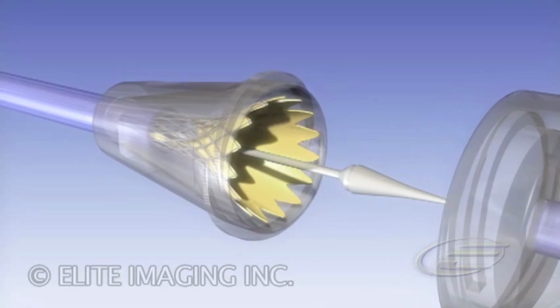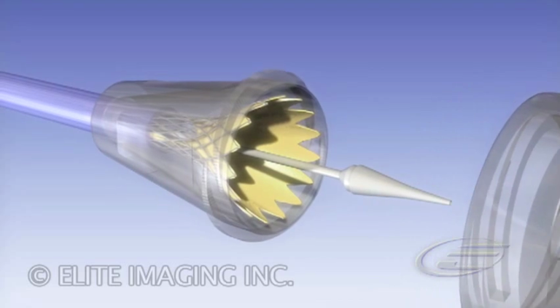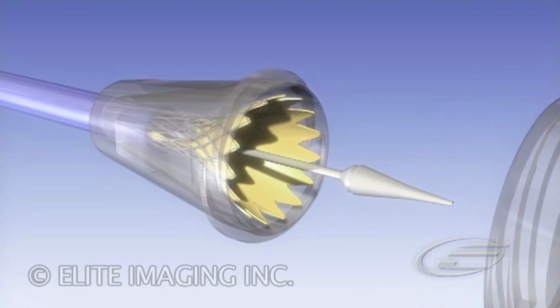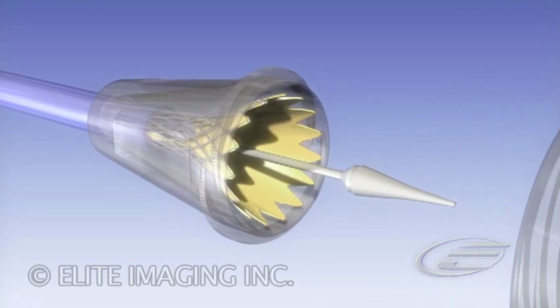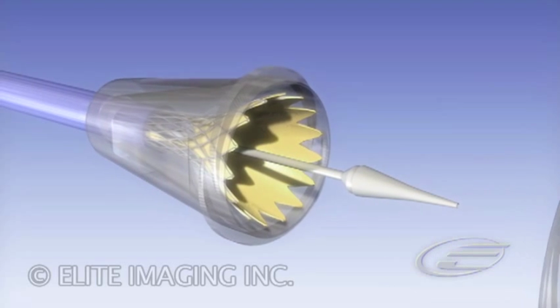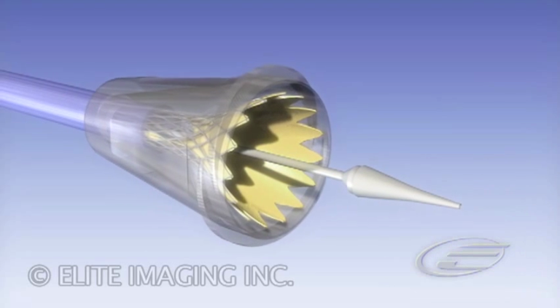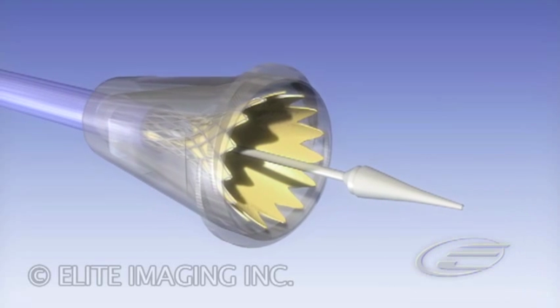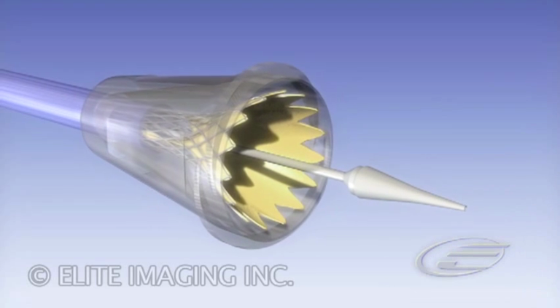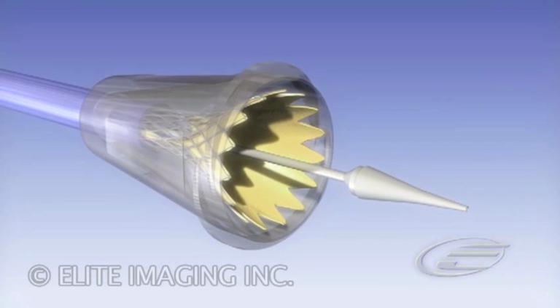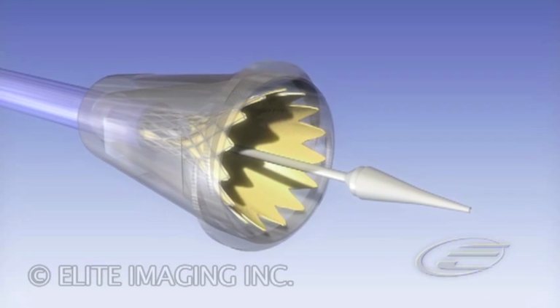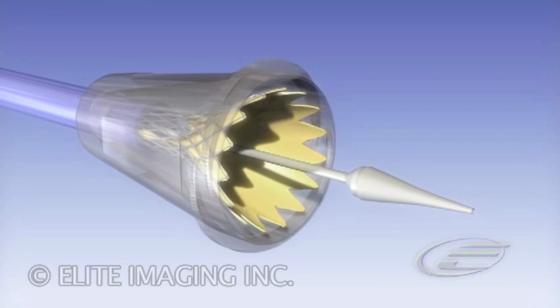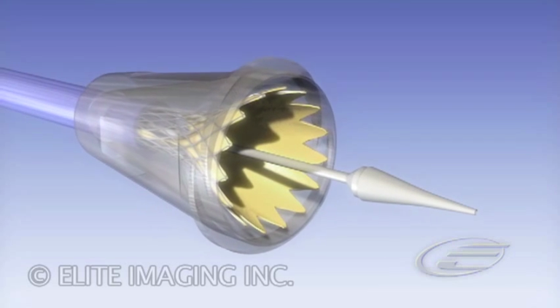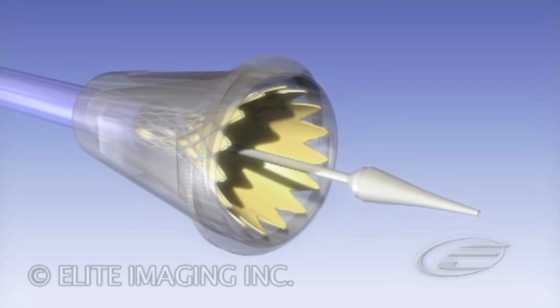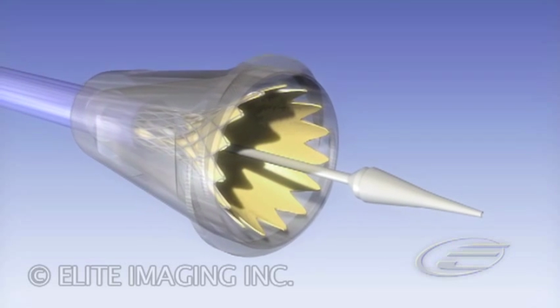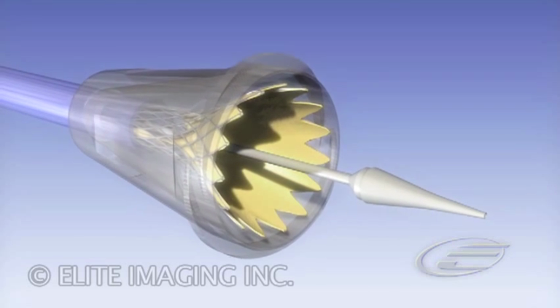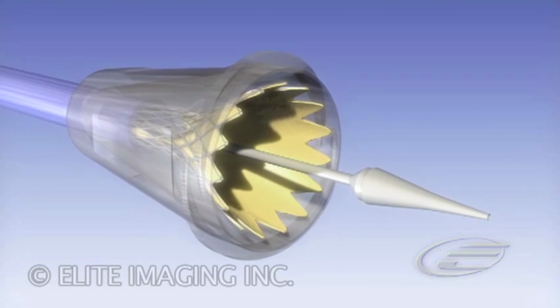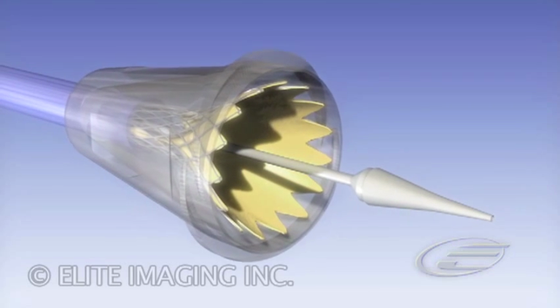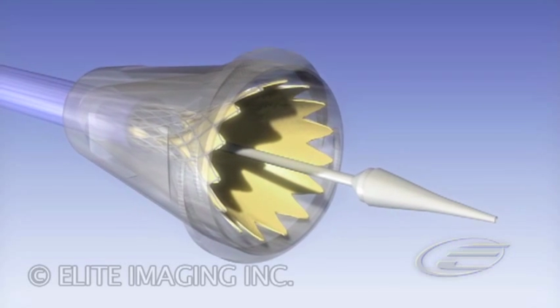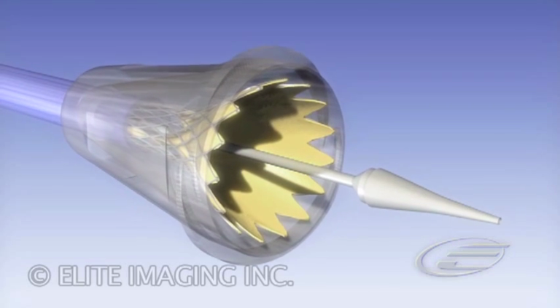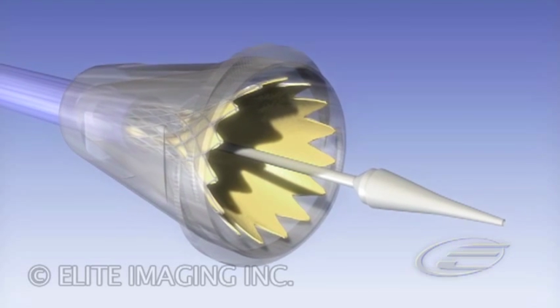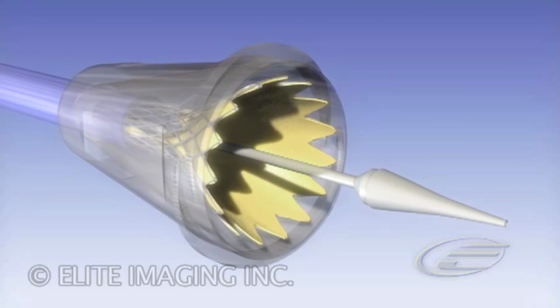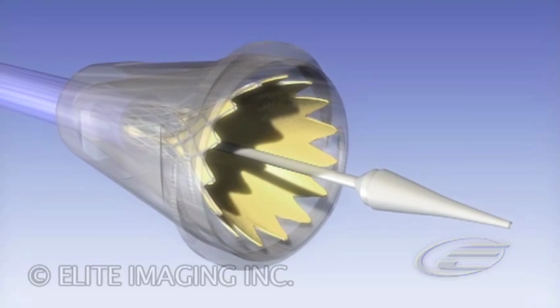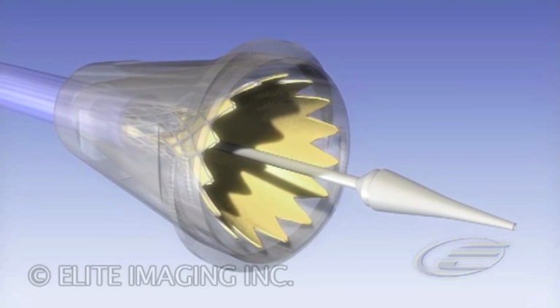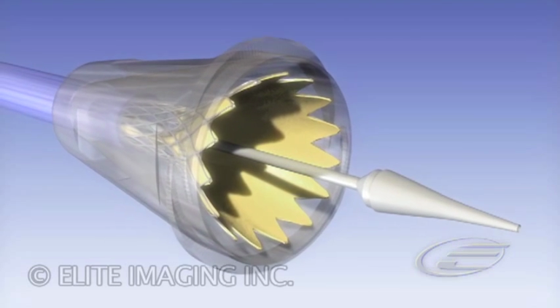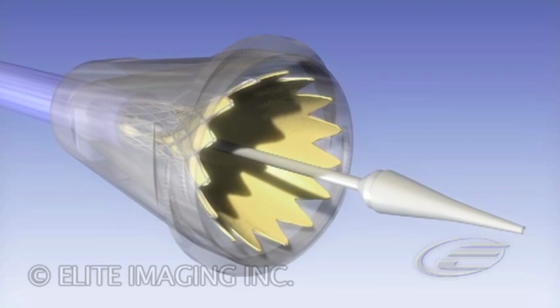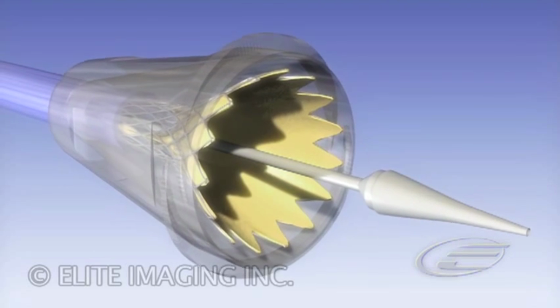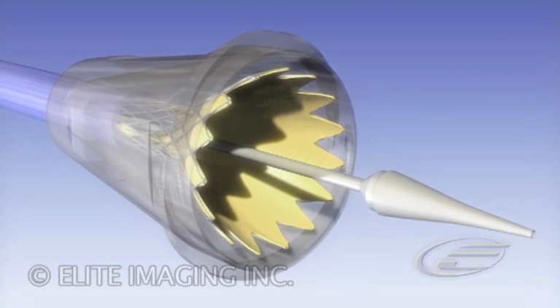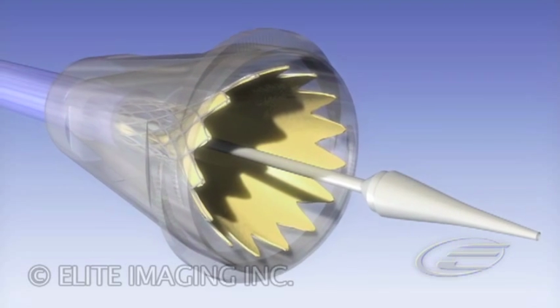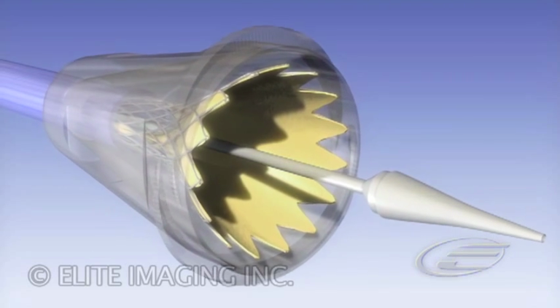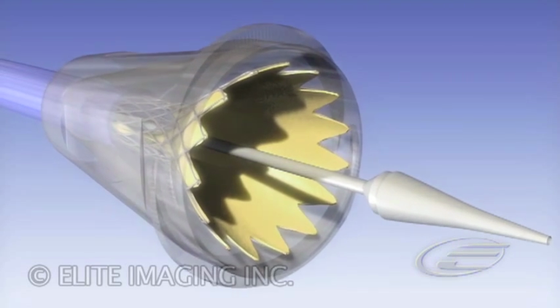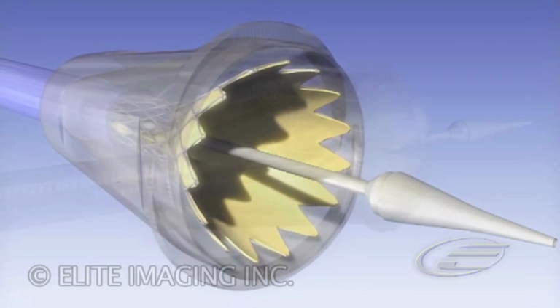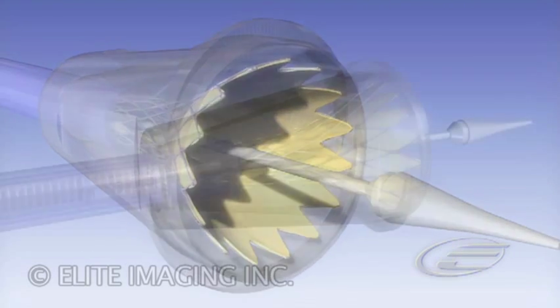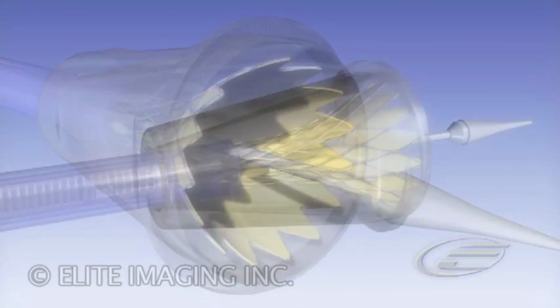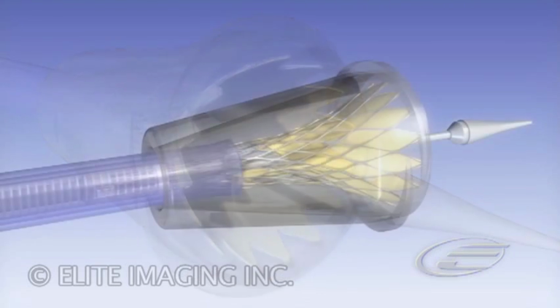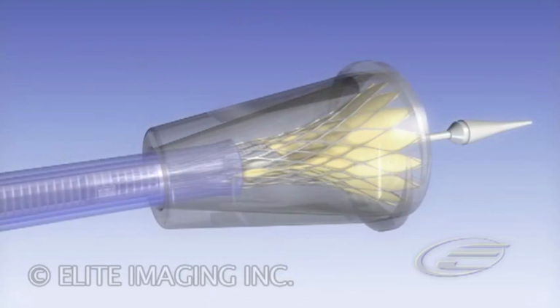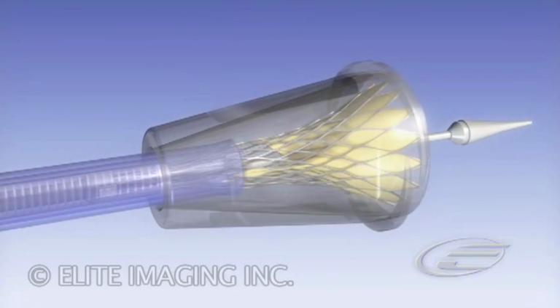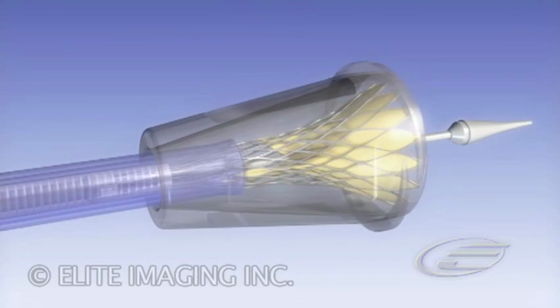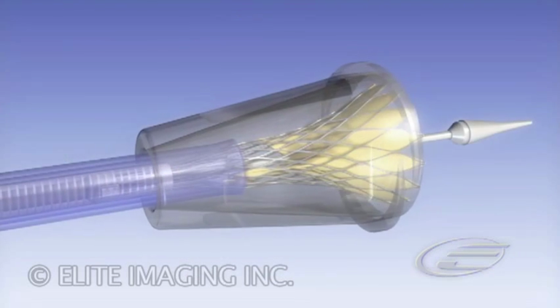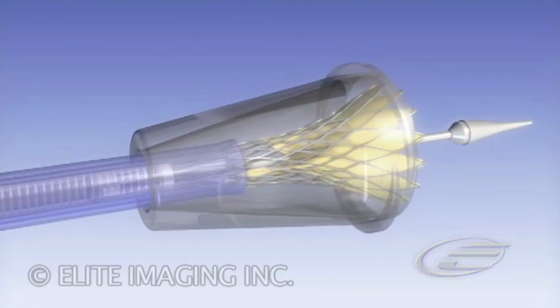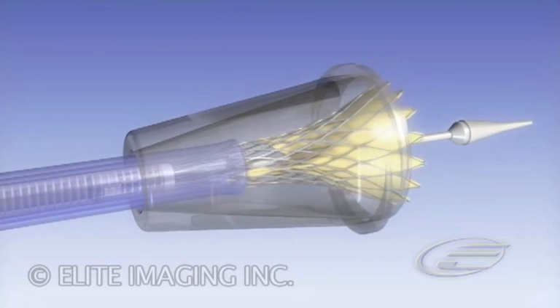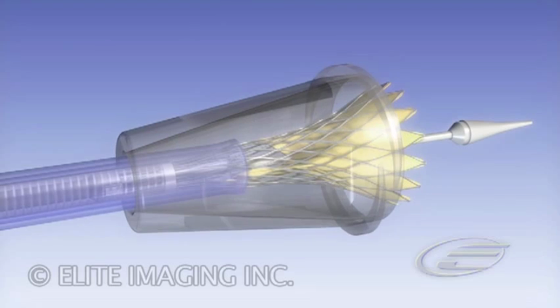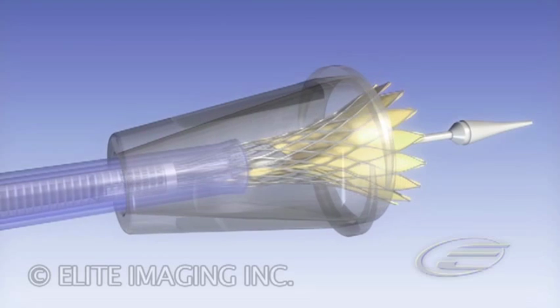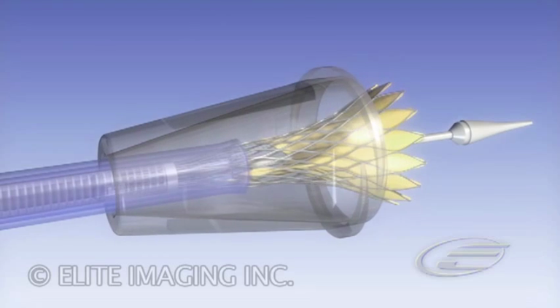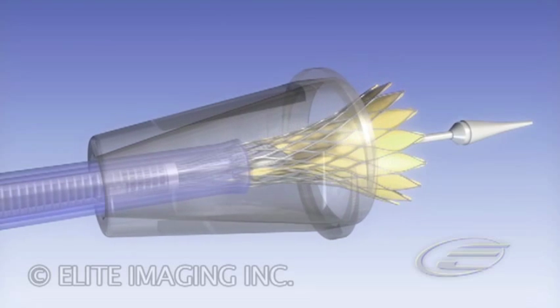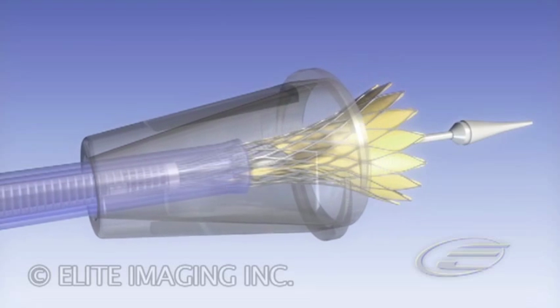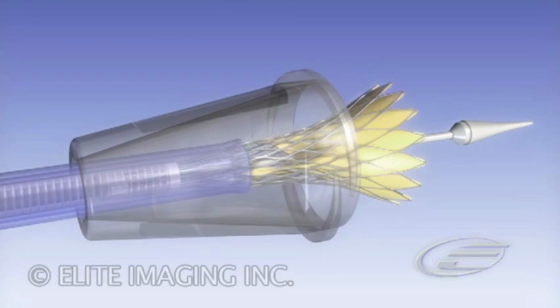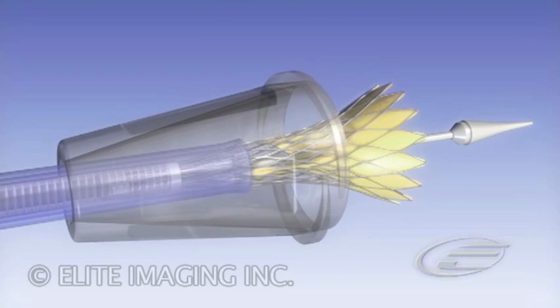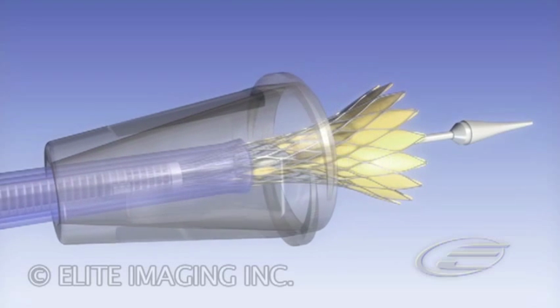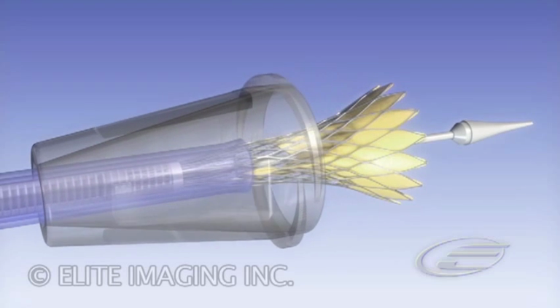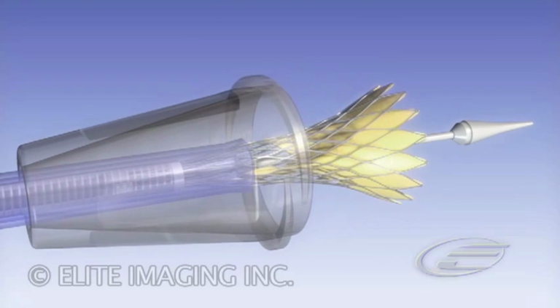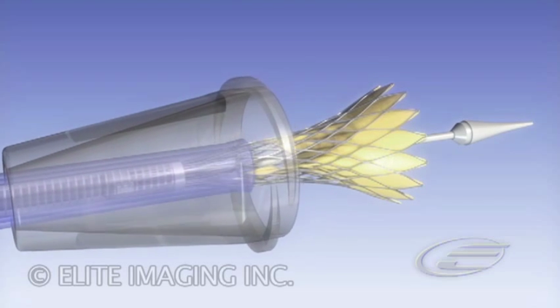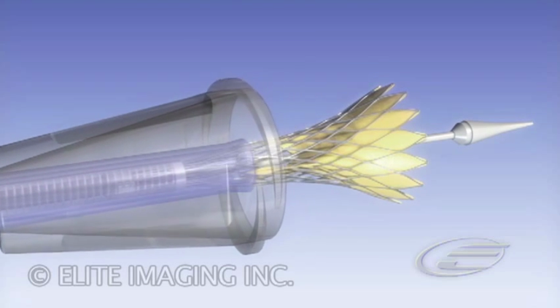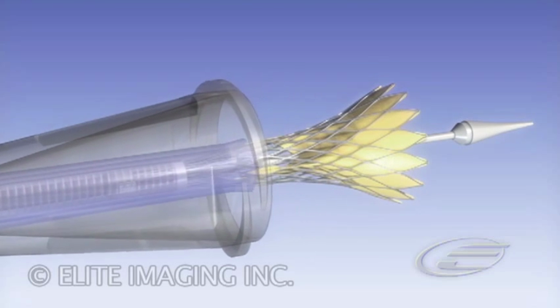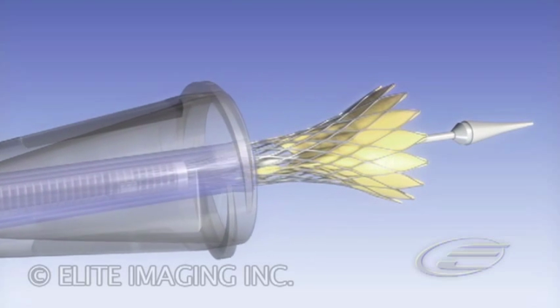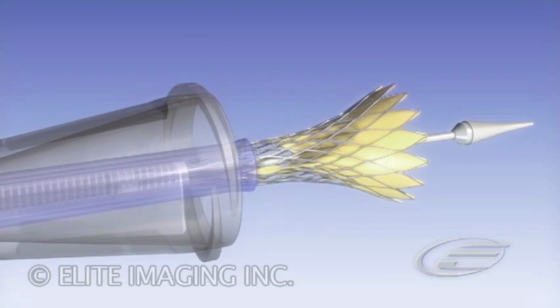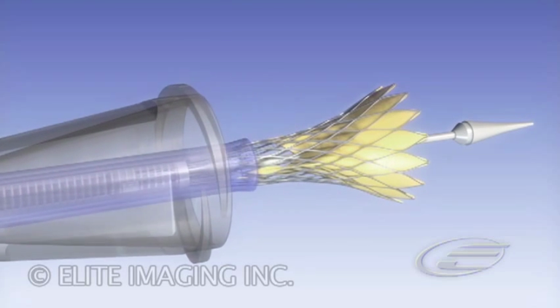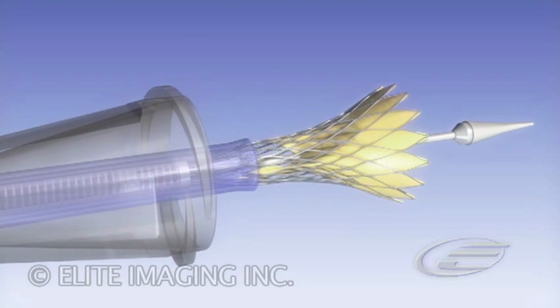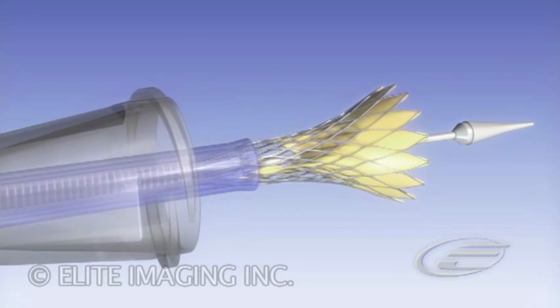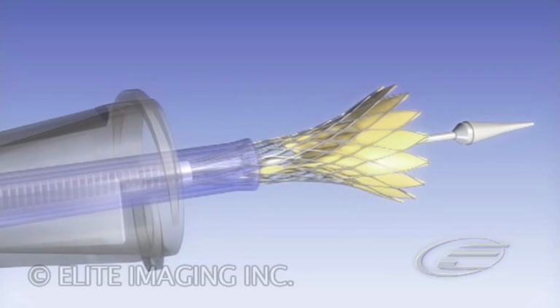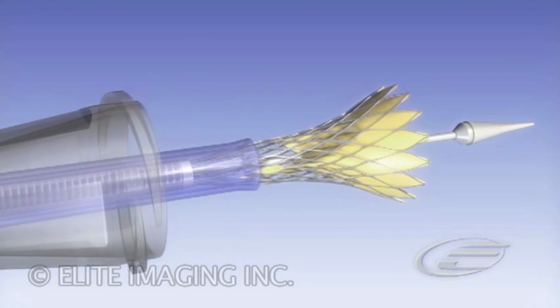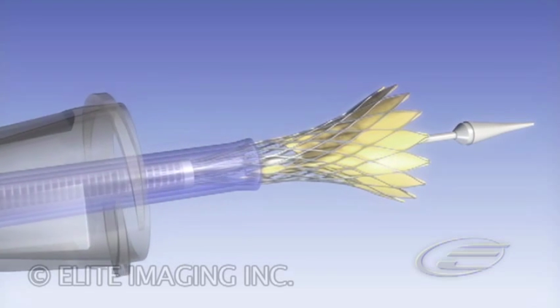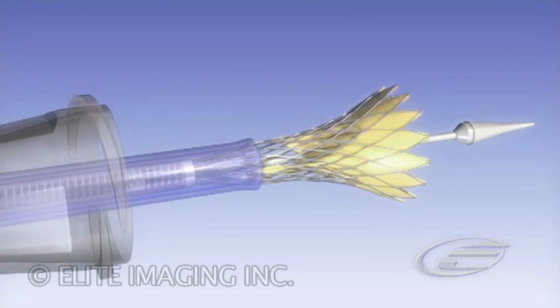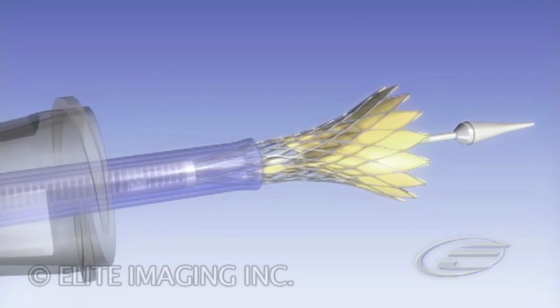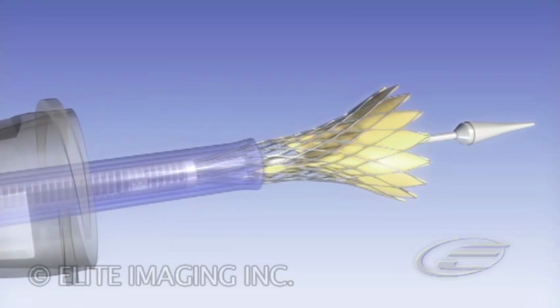Examine pericardial valve leaflets. Slide the outflow cone over the outflow tube and catheter.